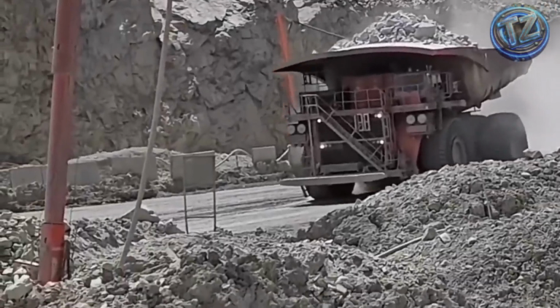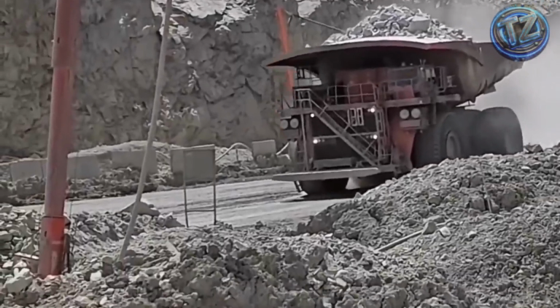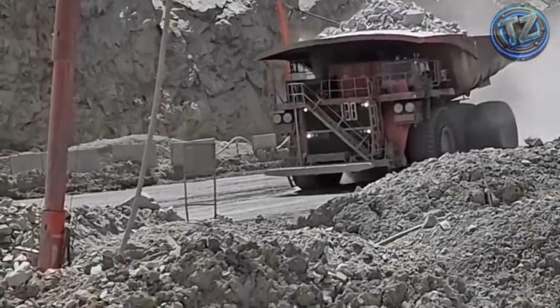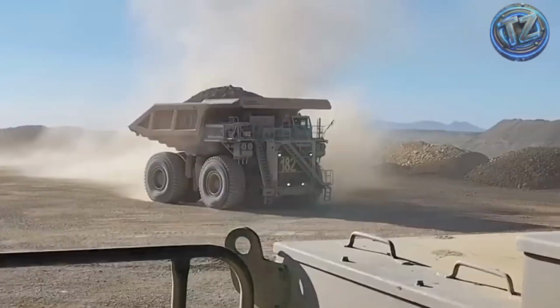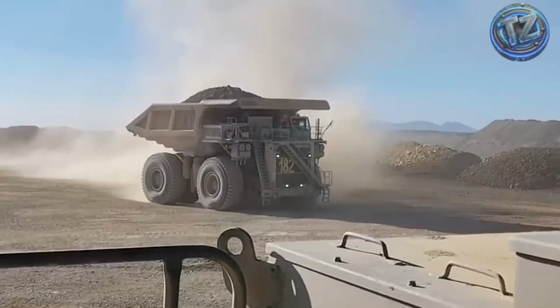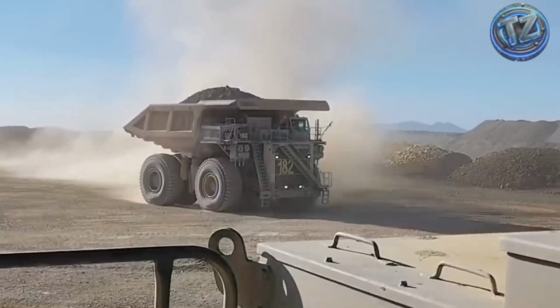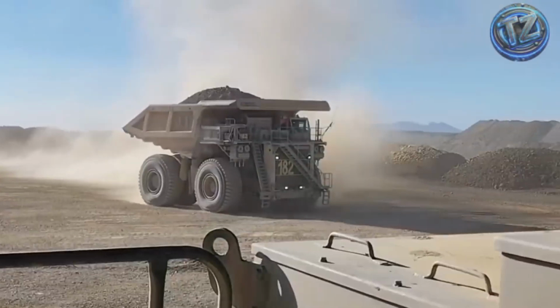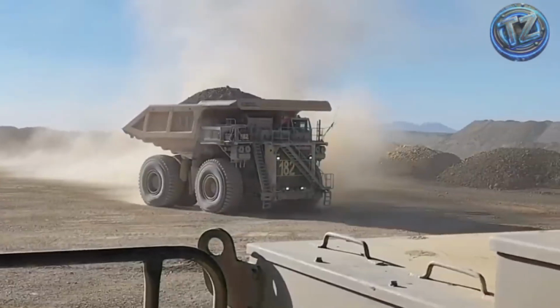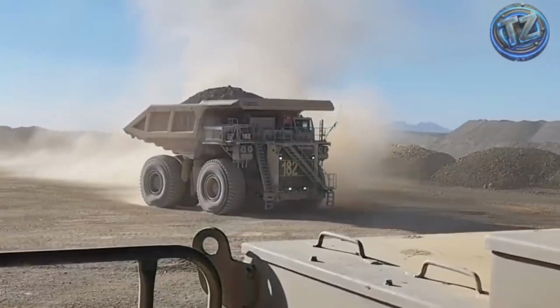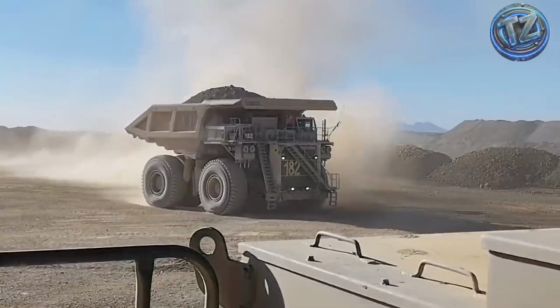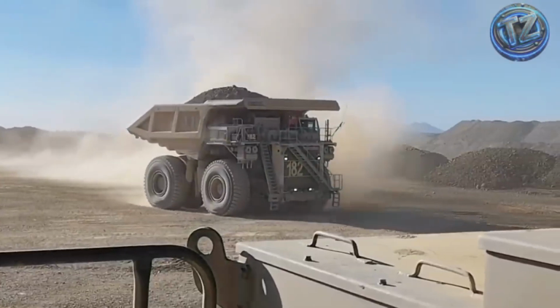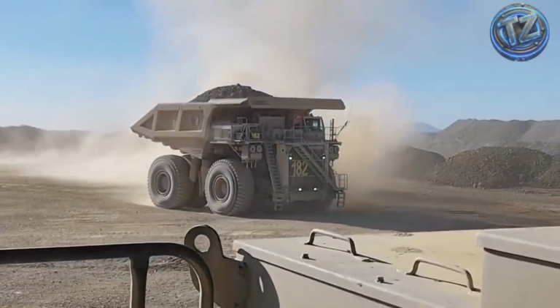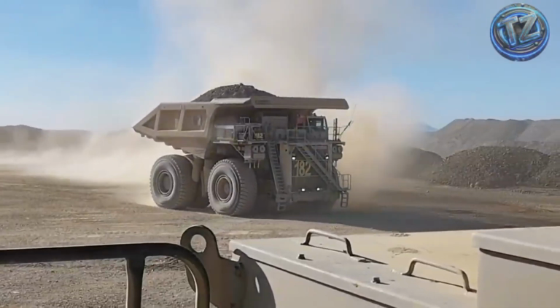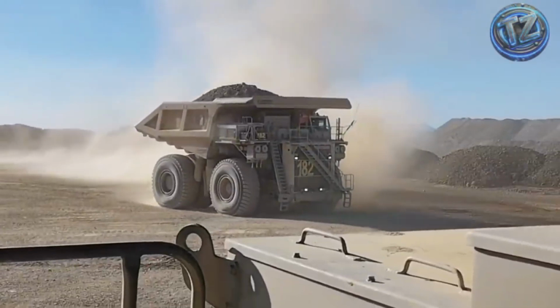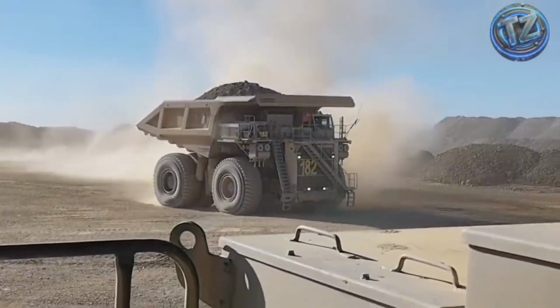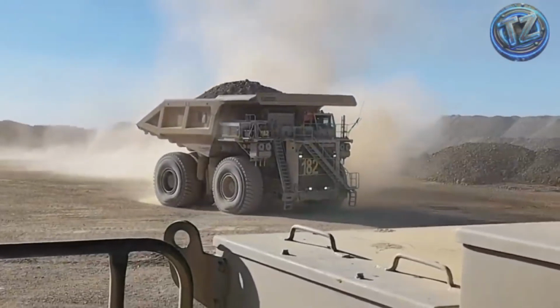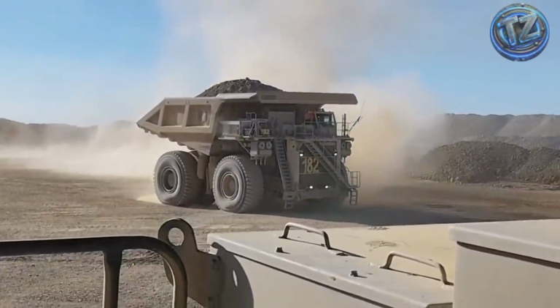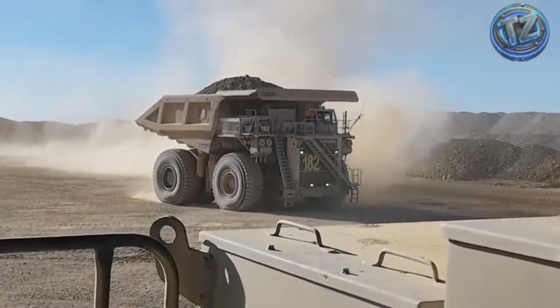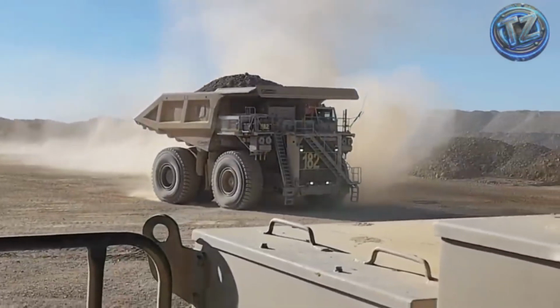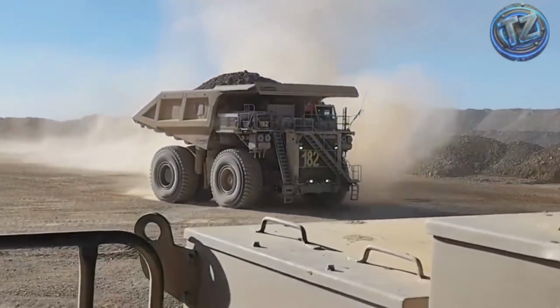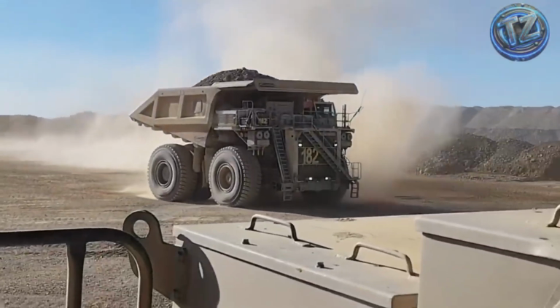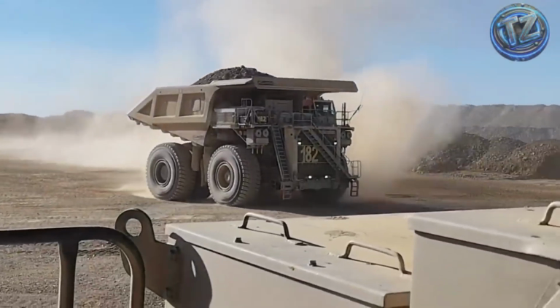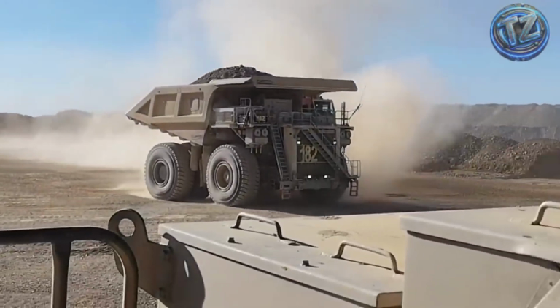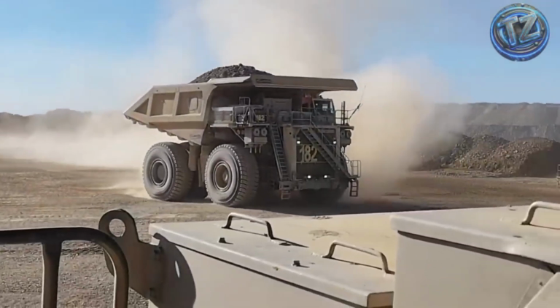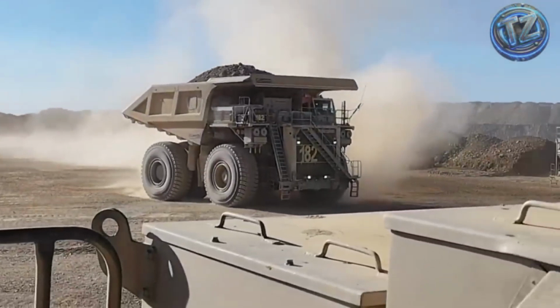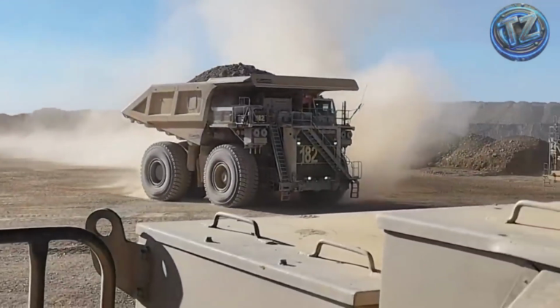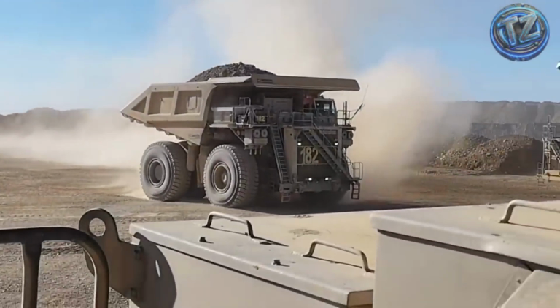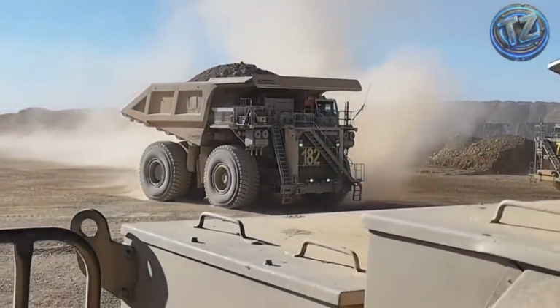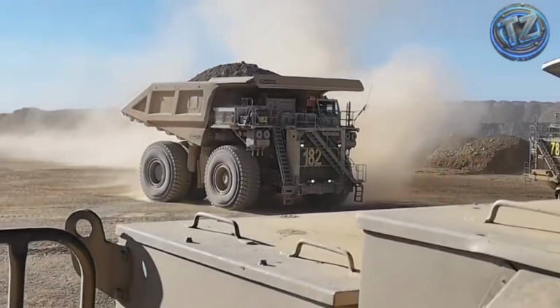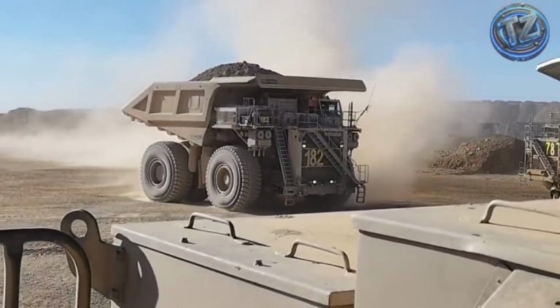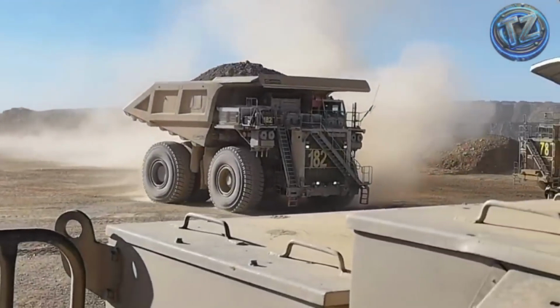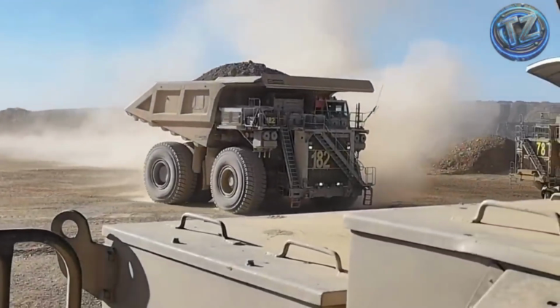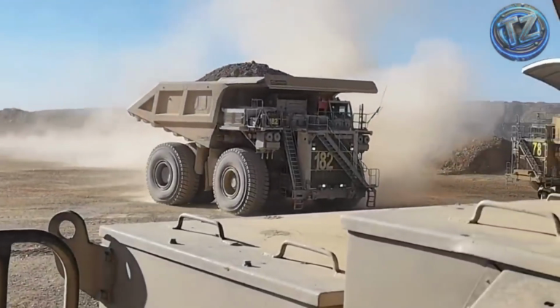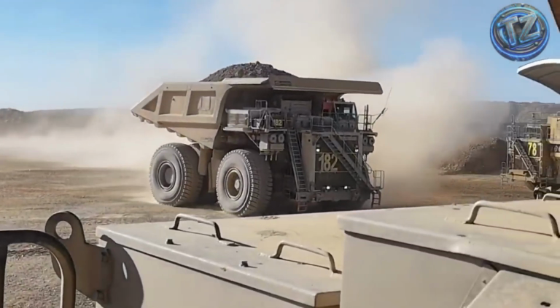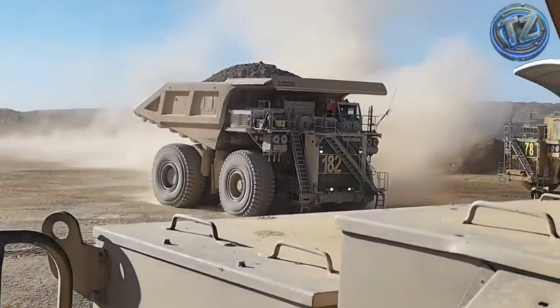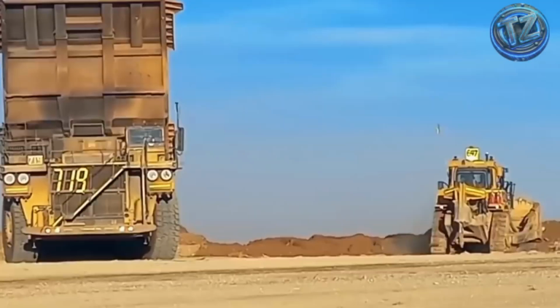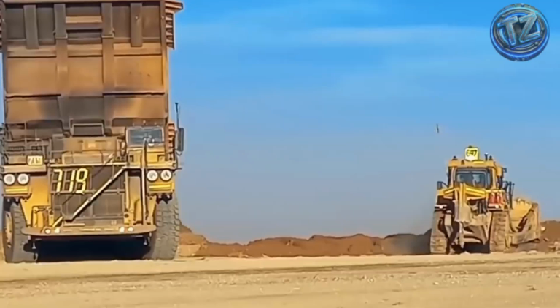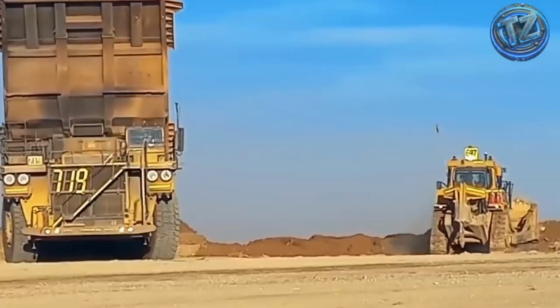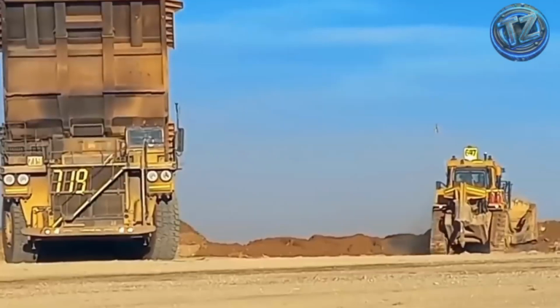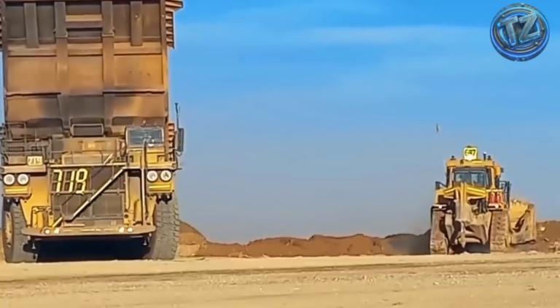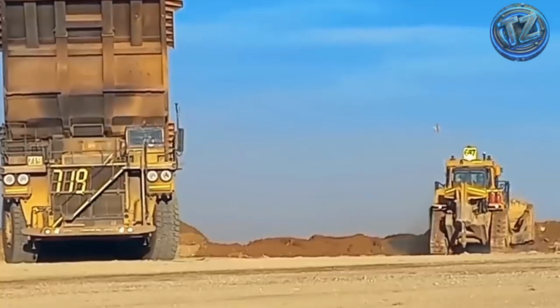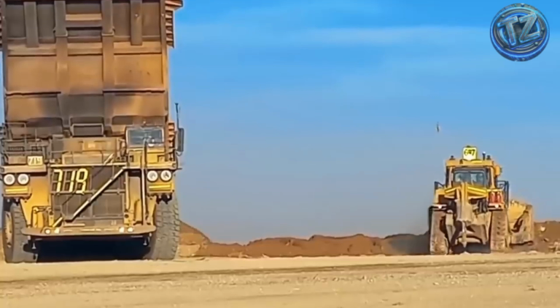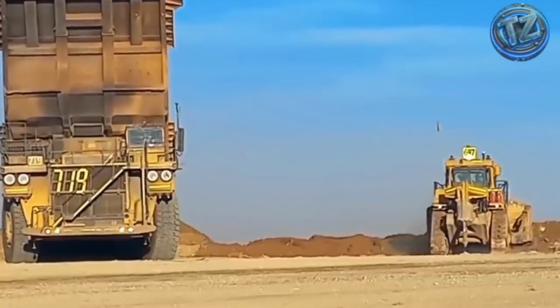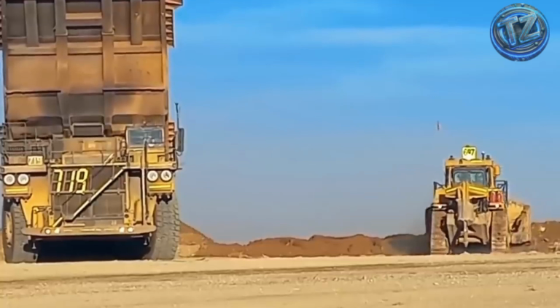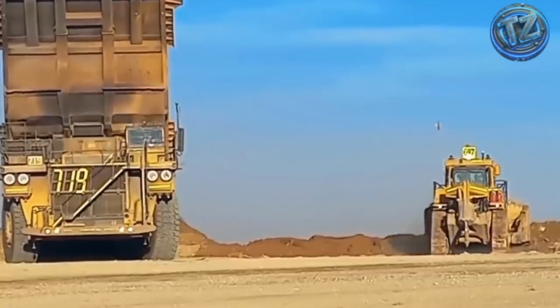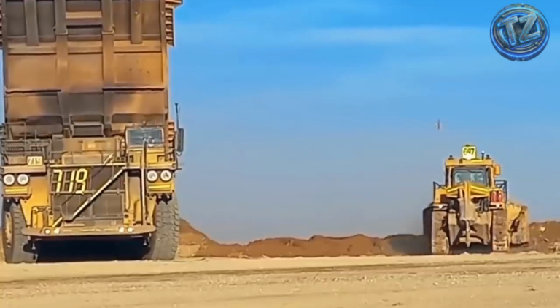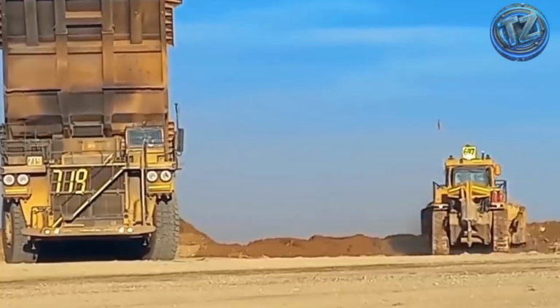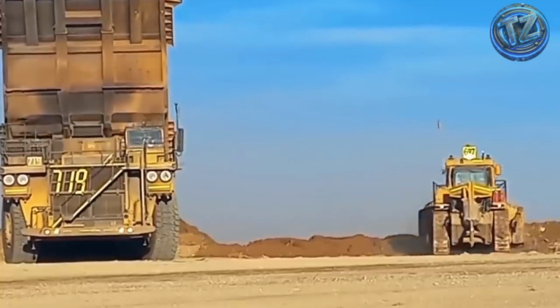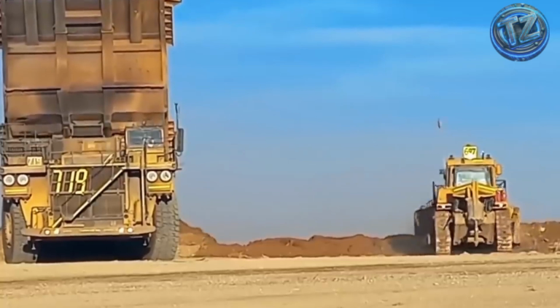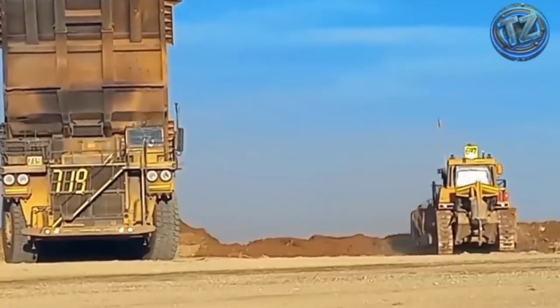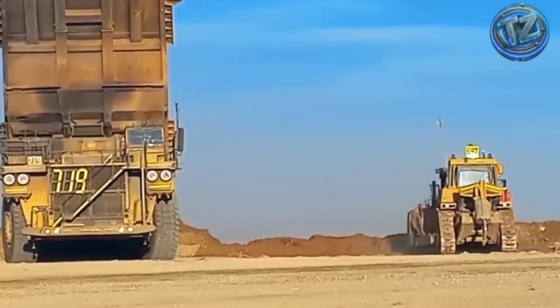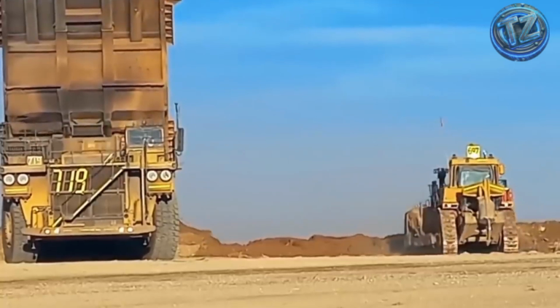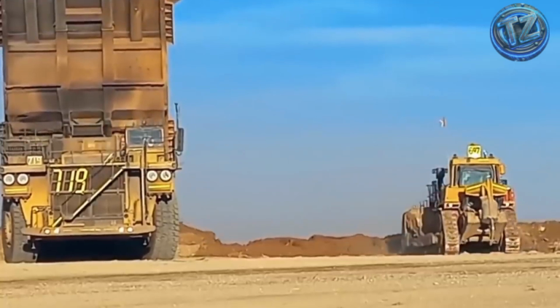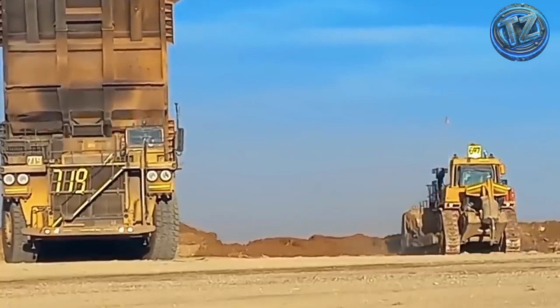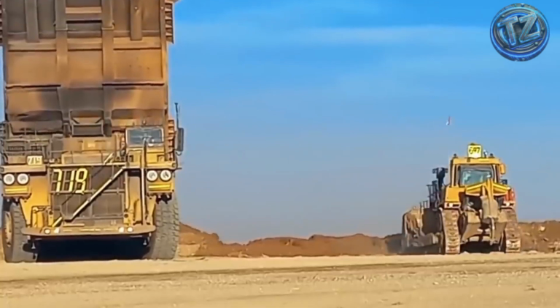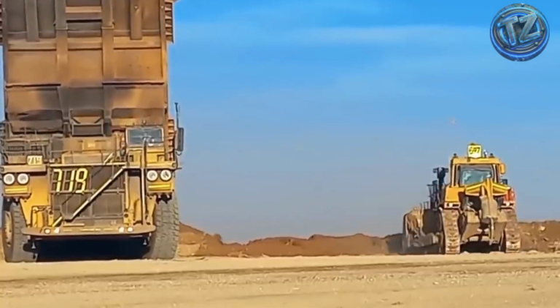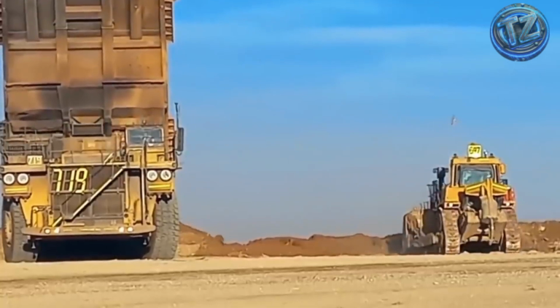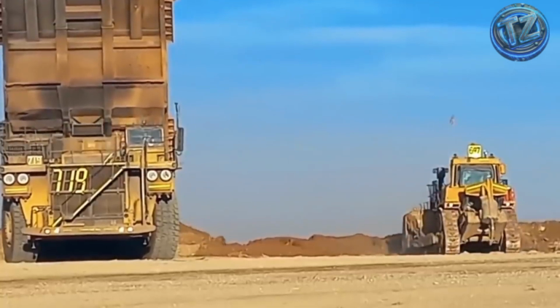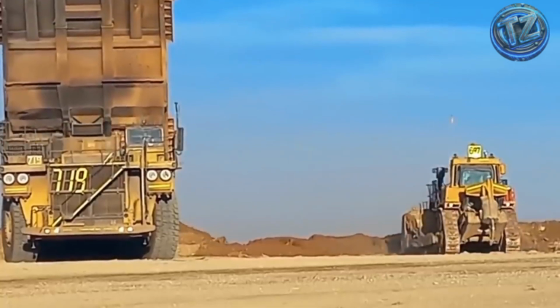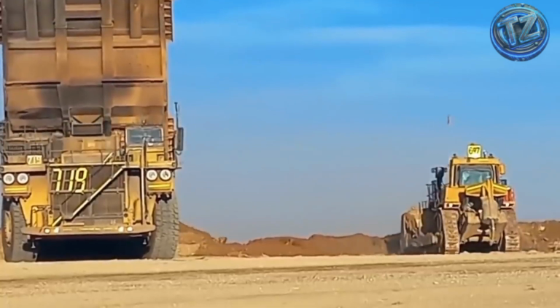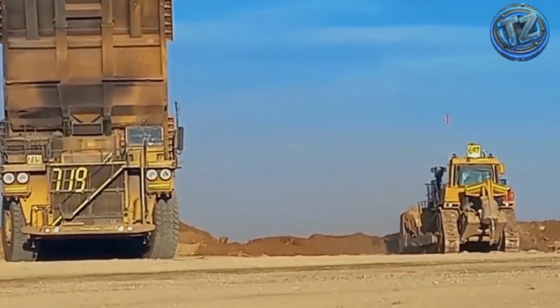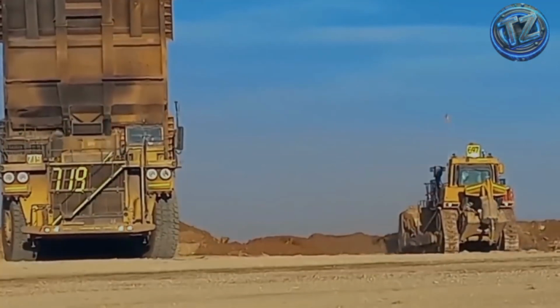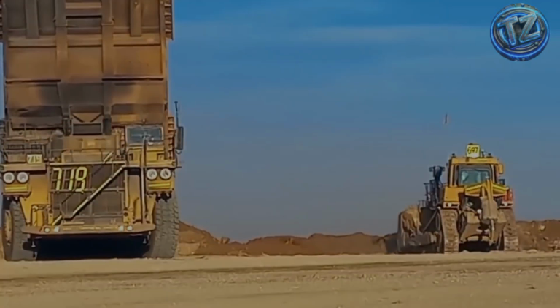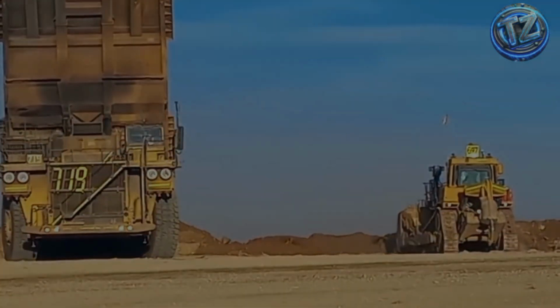The P&H isn't just a massive machine — it's the future of heavy-duty mining, powered by electricity and controlled by precision.